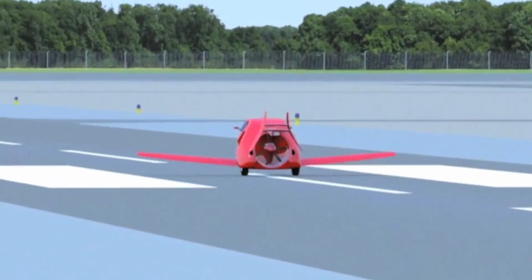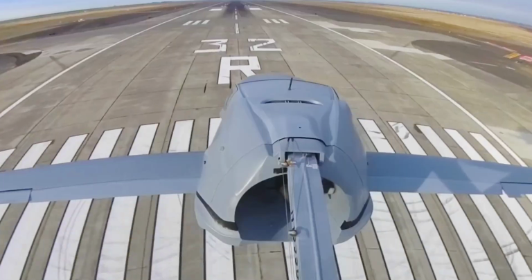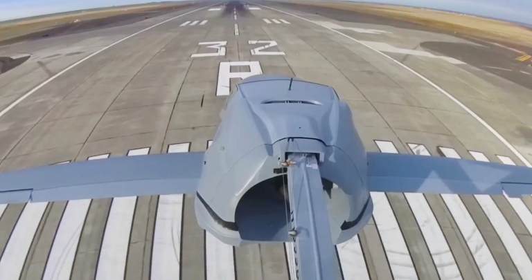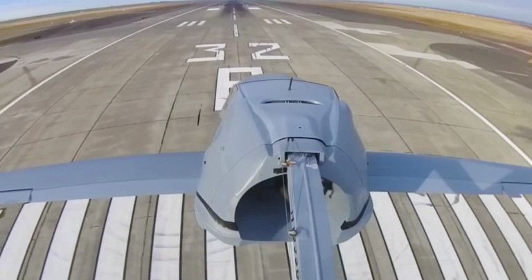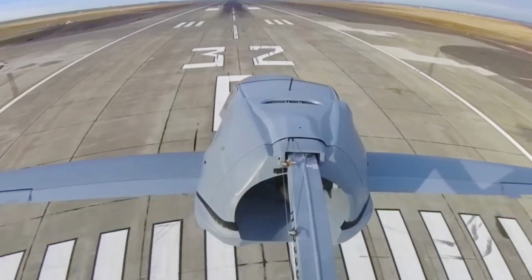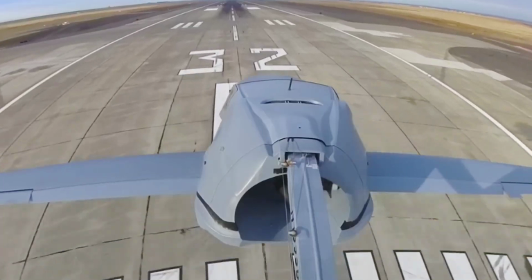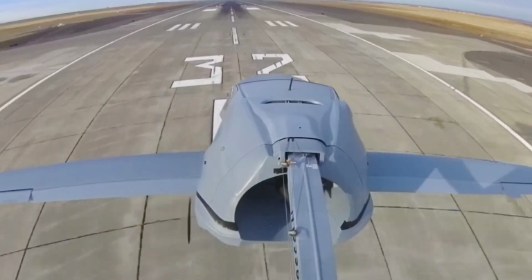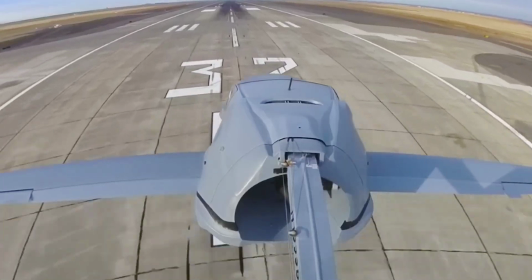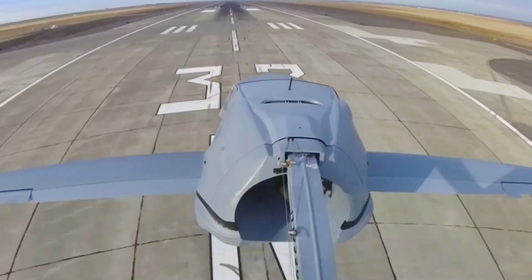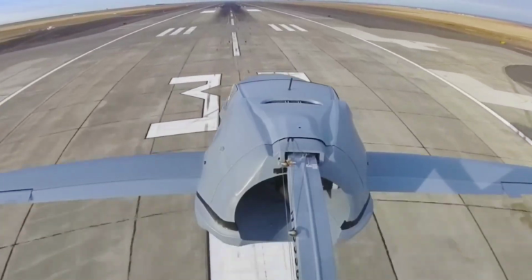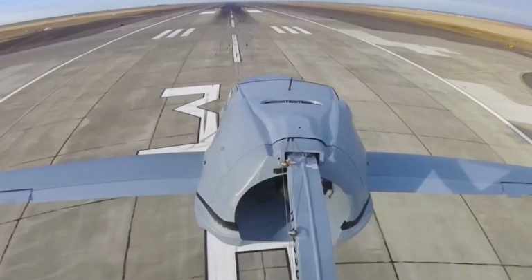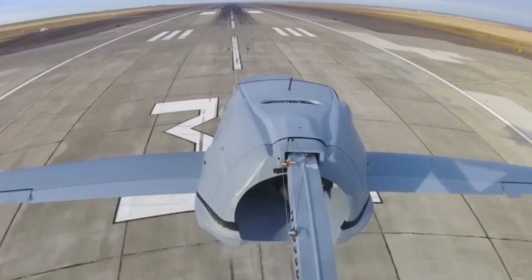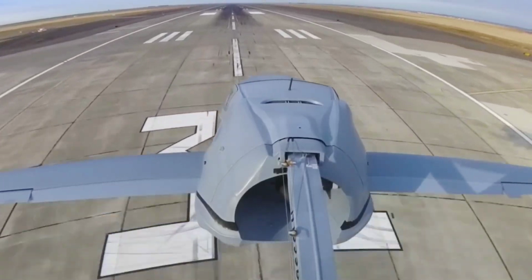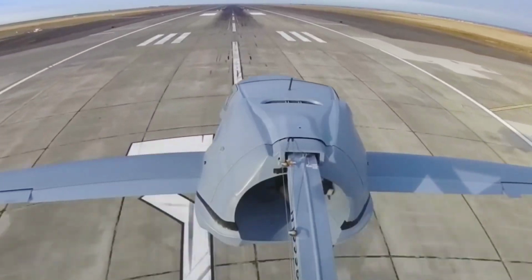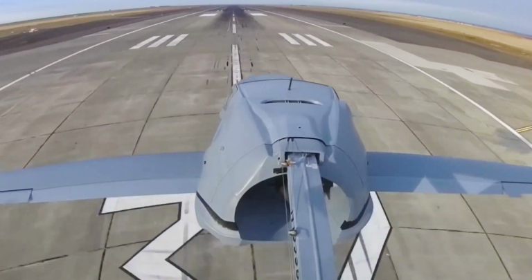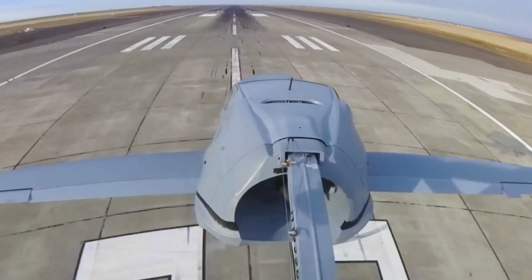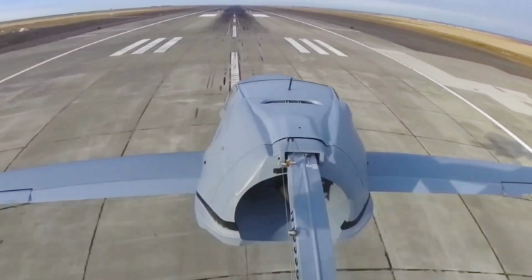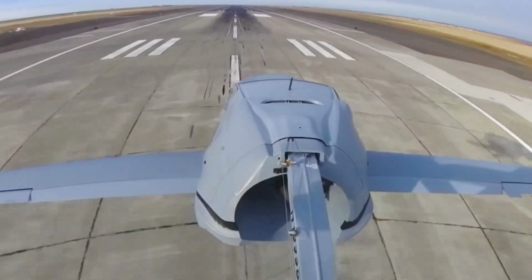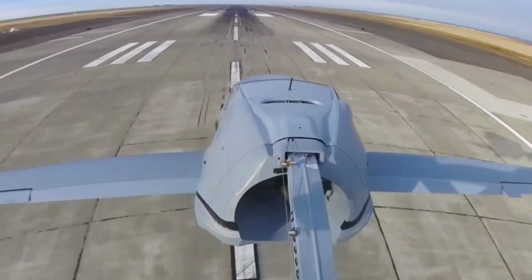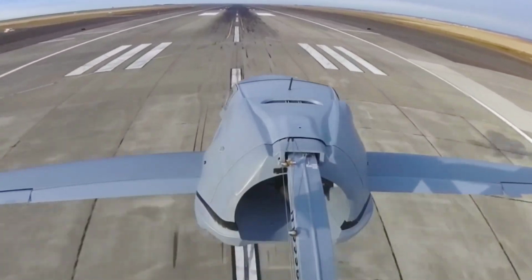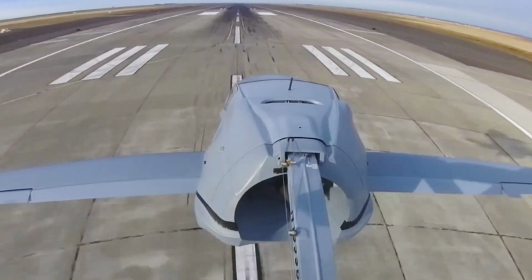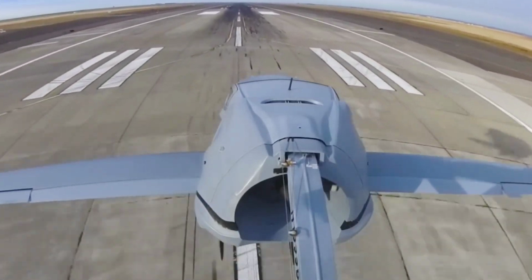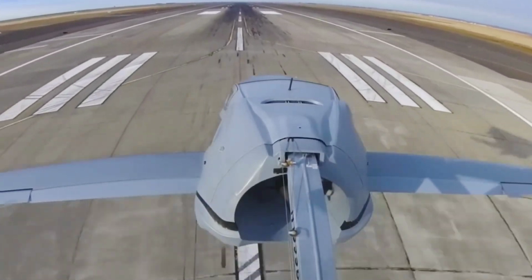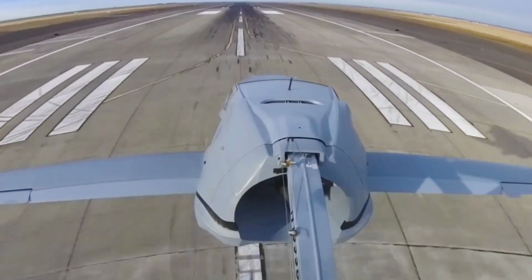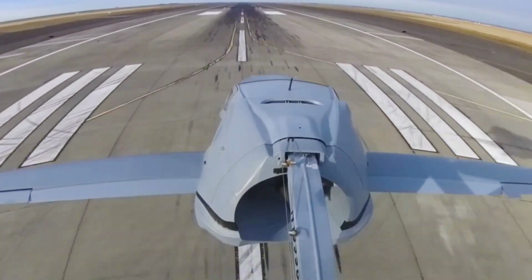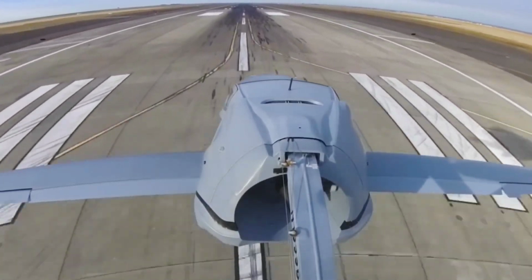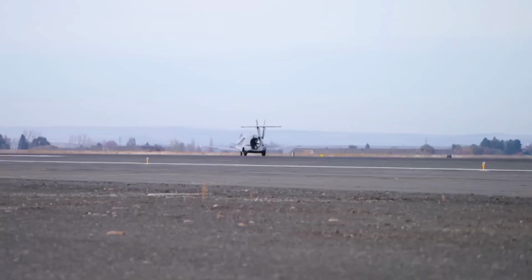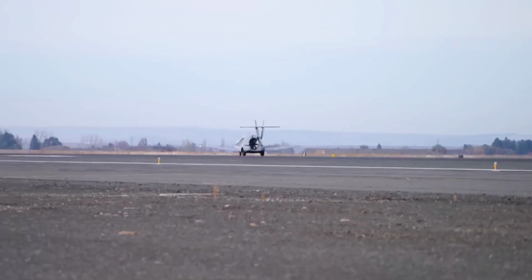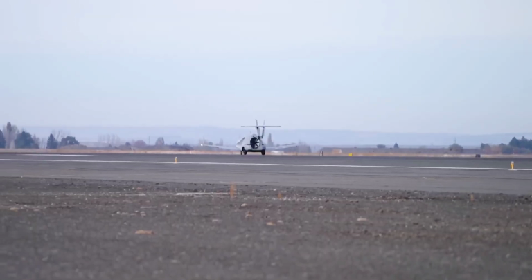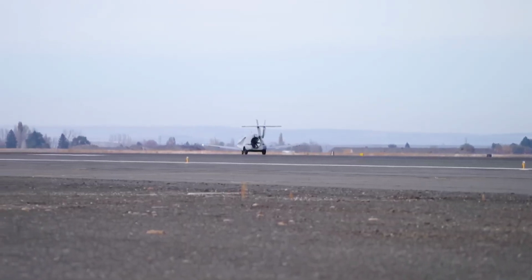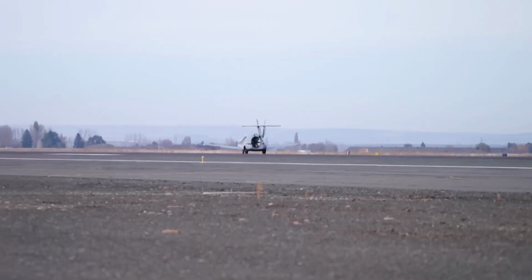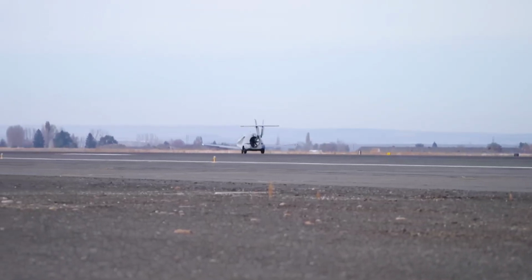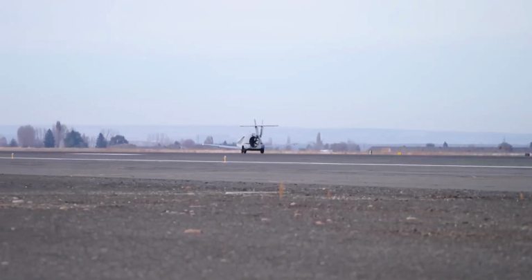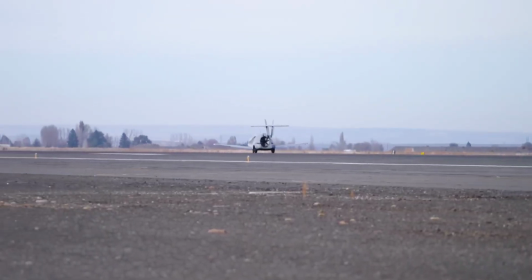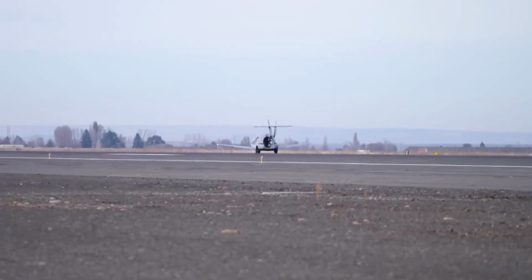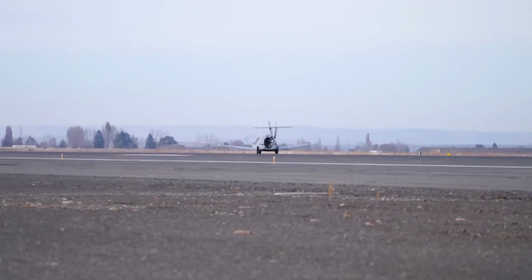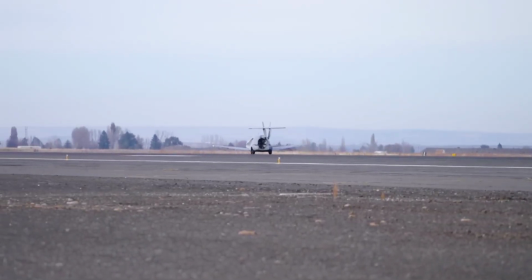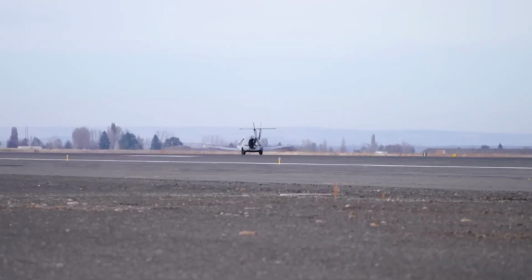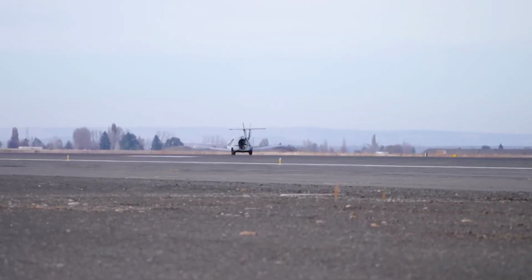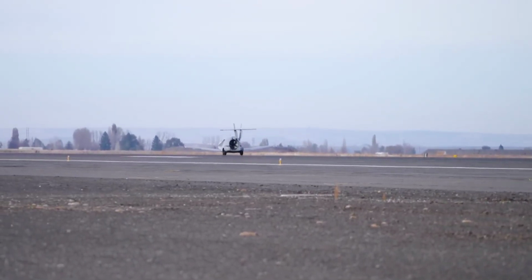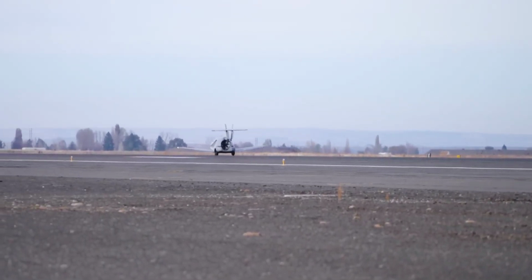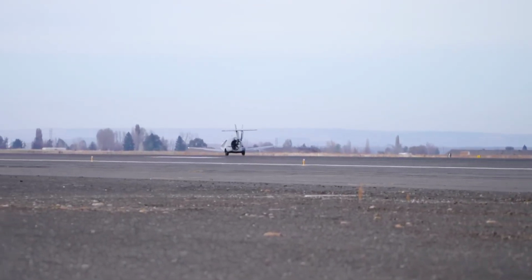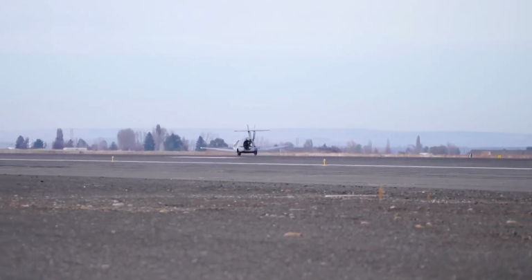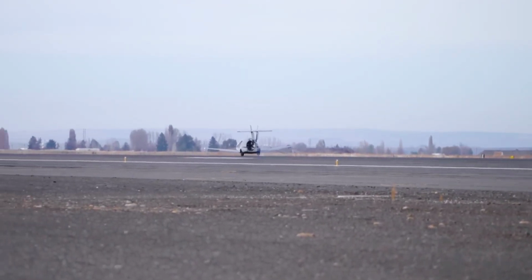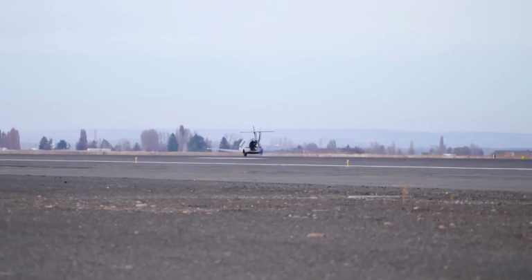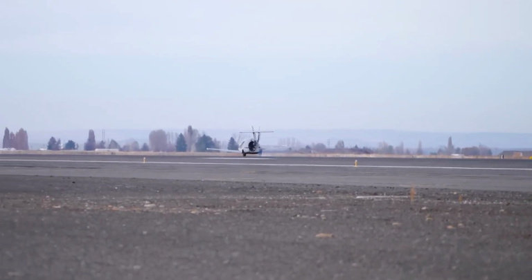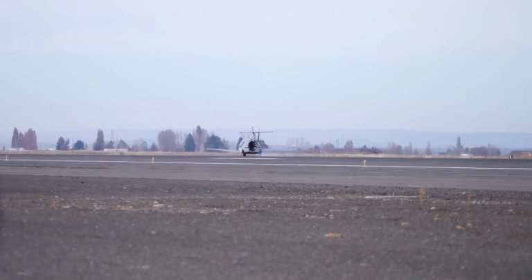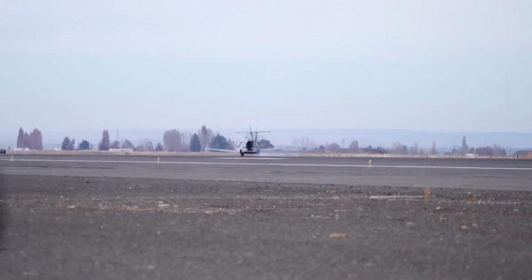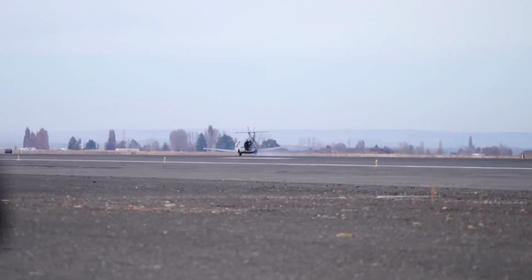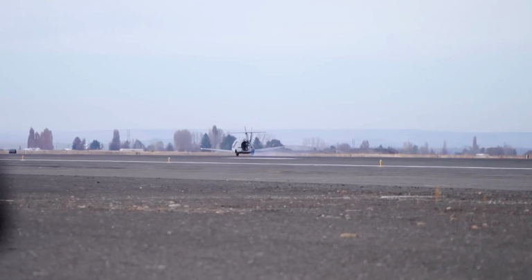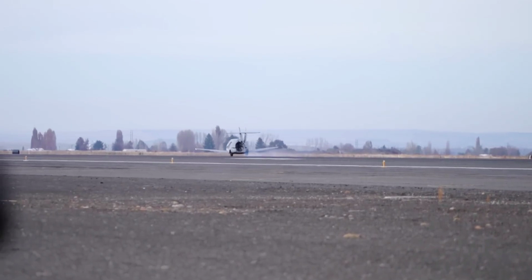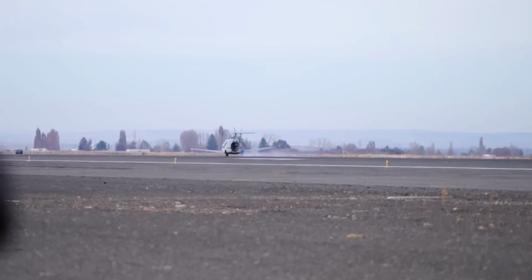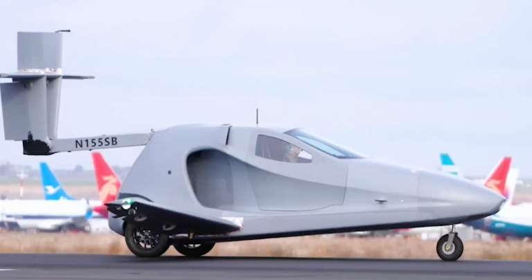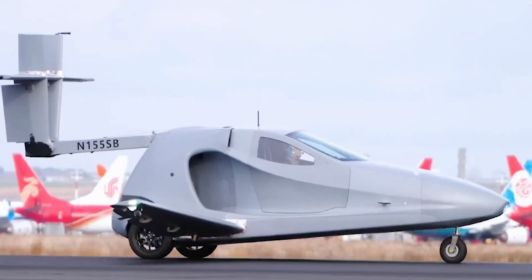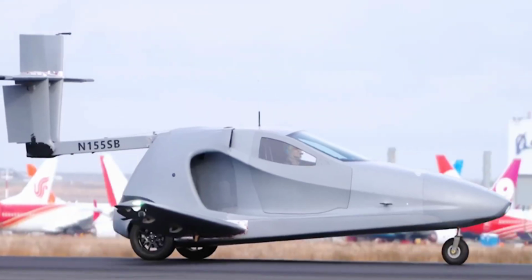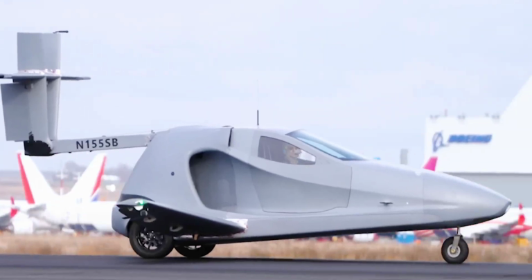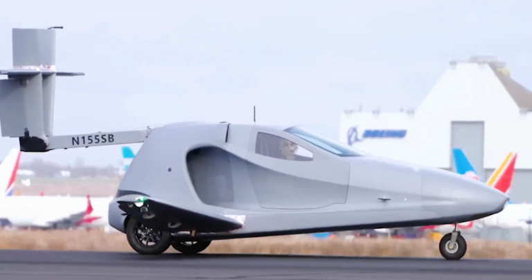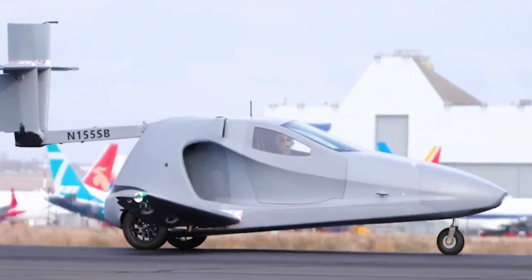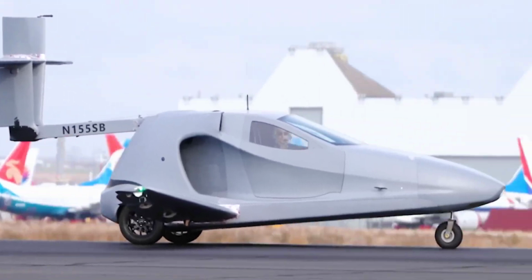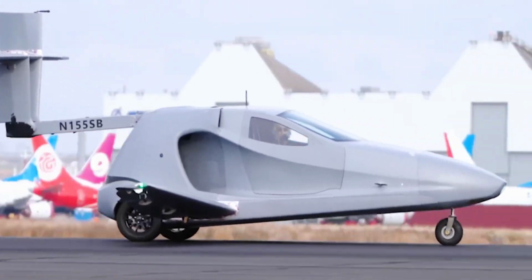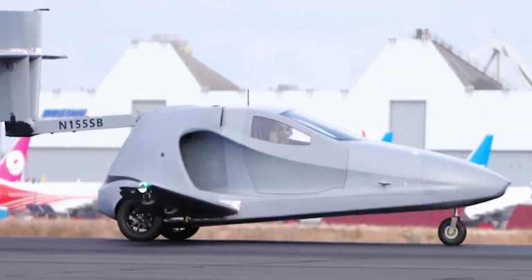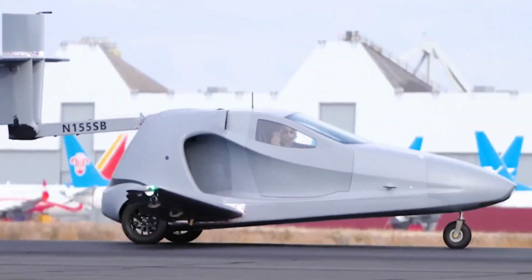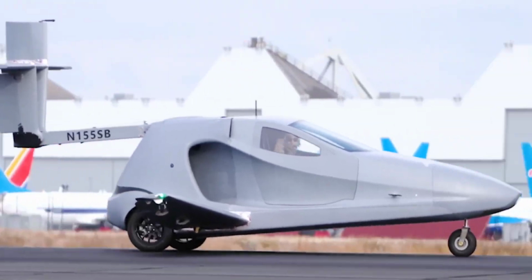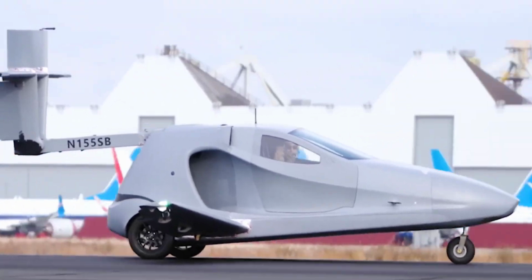Upon landing at the destination runway, the Switchblade will retract its wings and tail, then proceed to the precise destination via the ground.